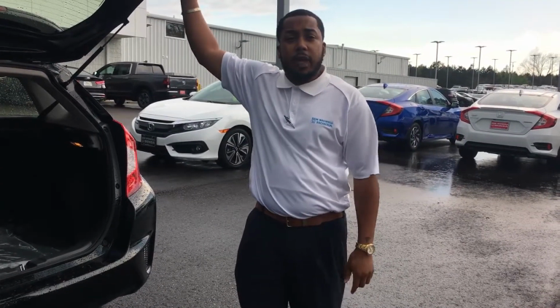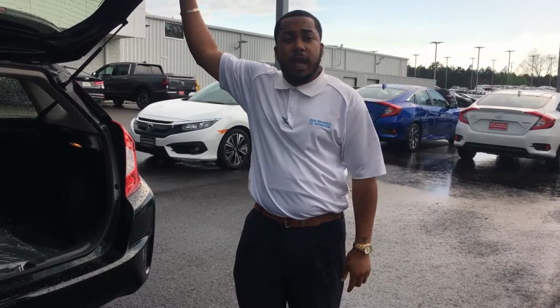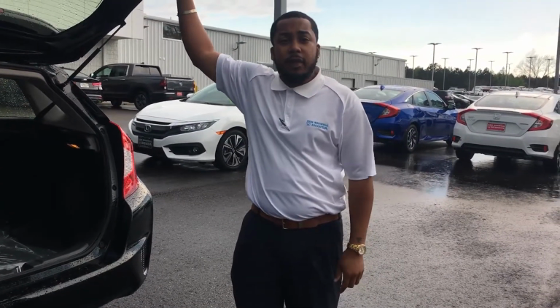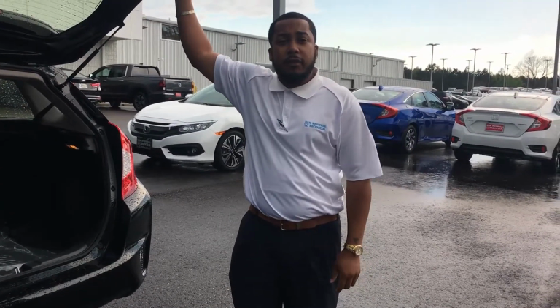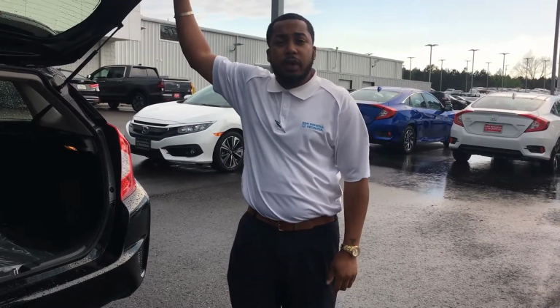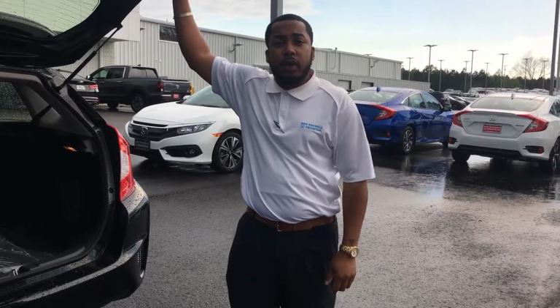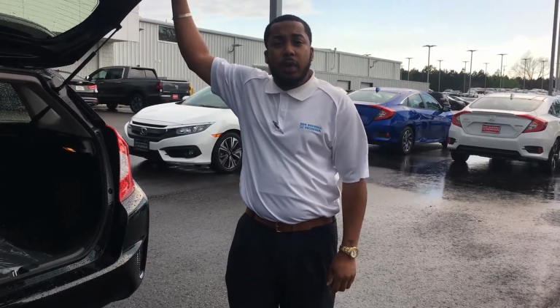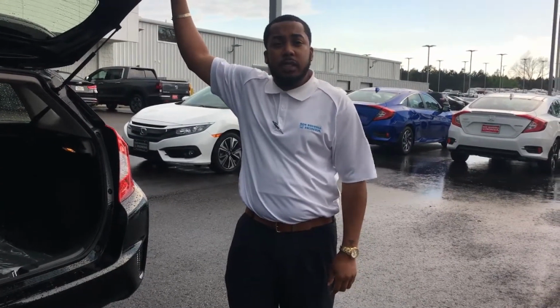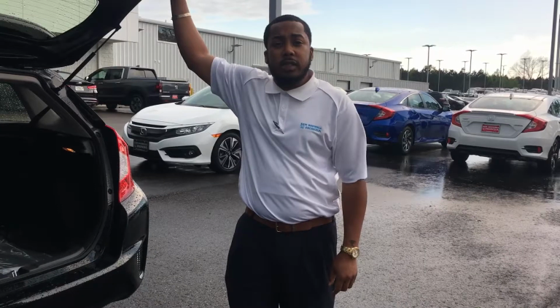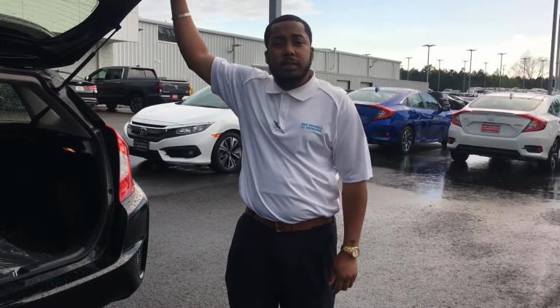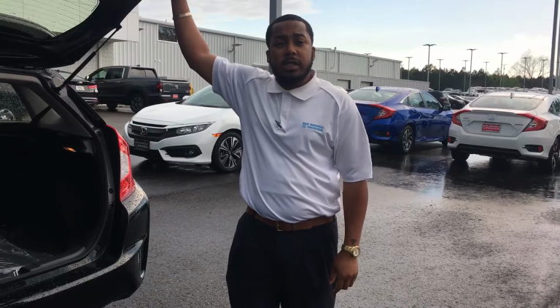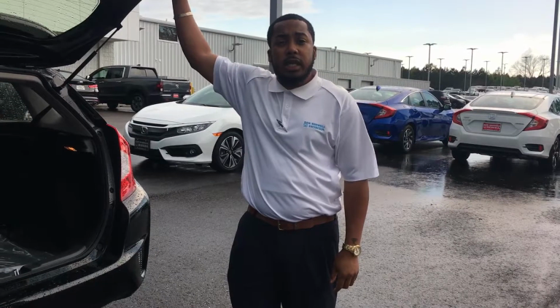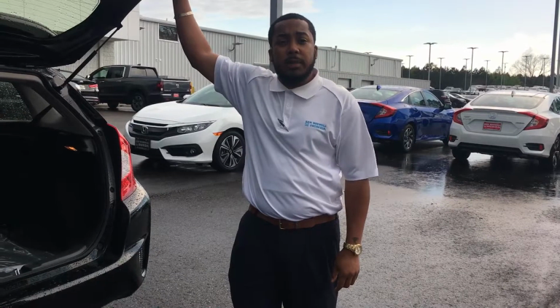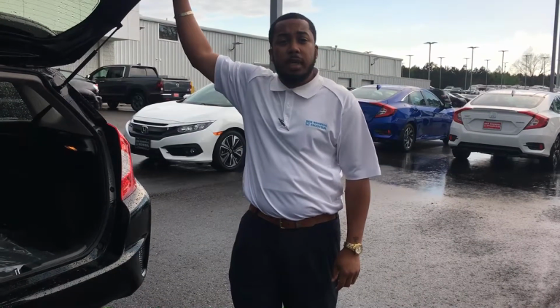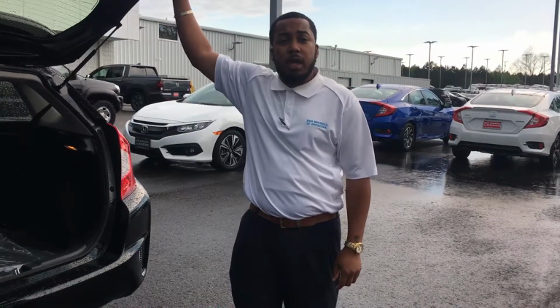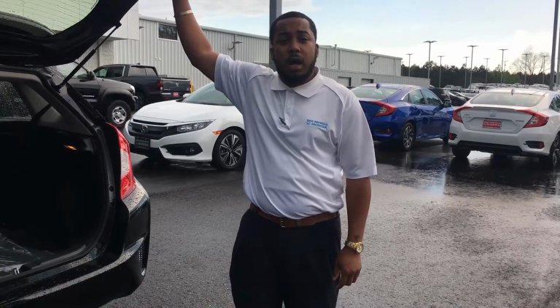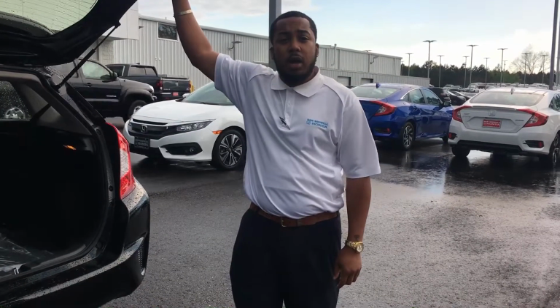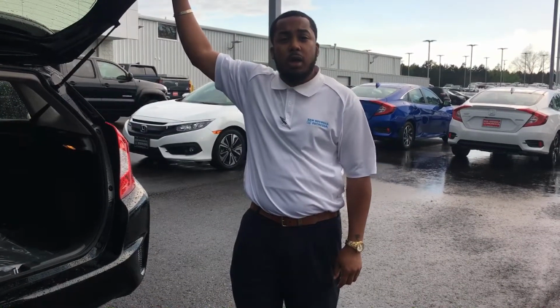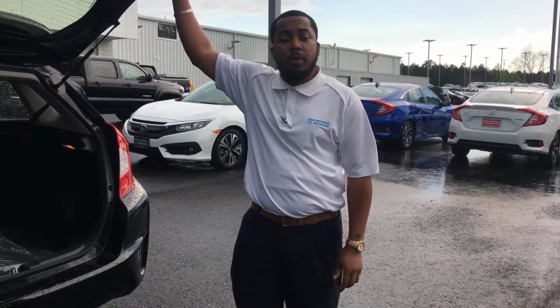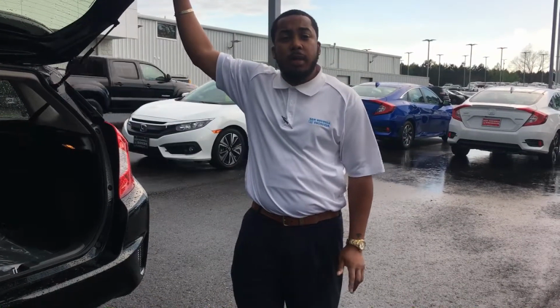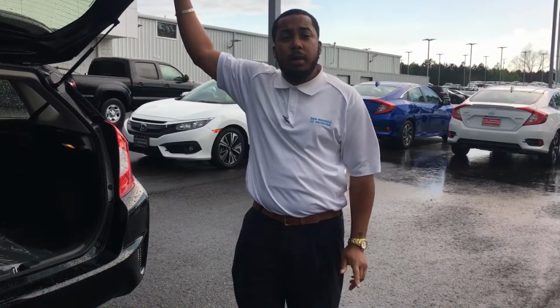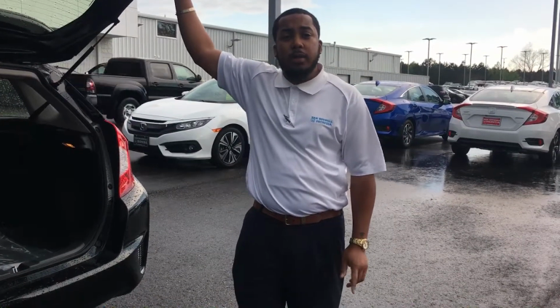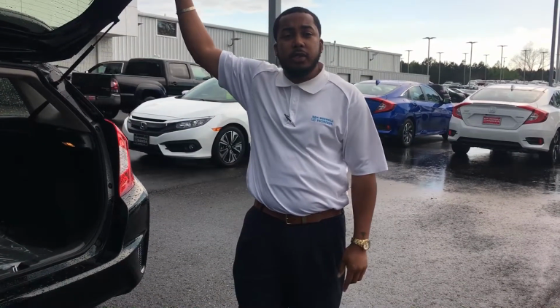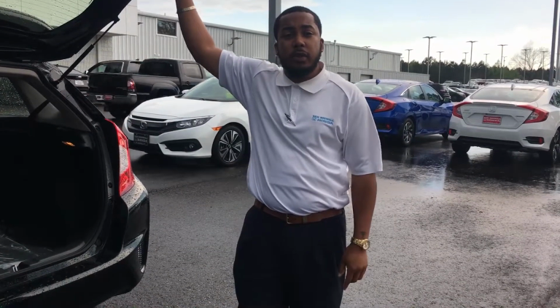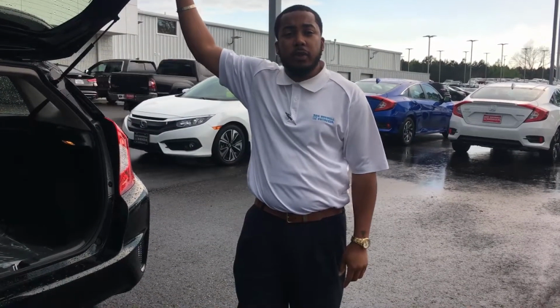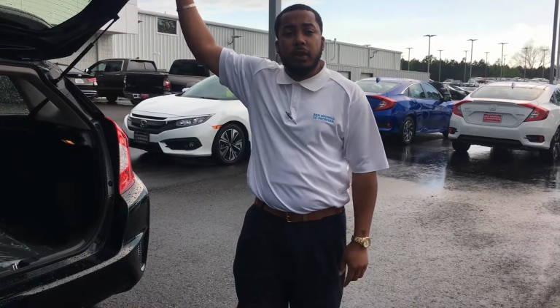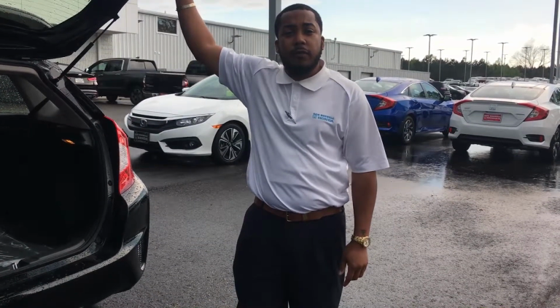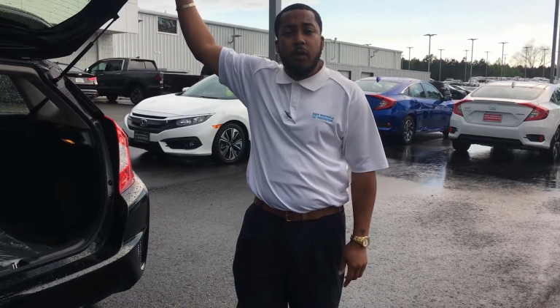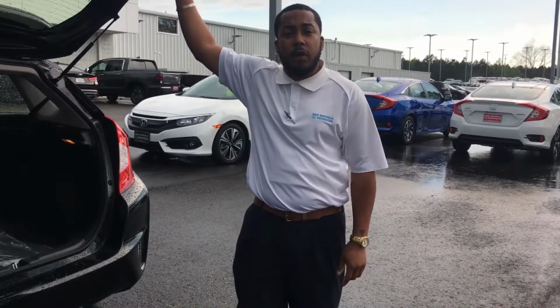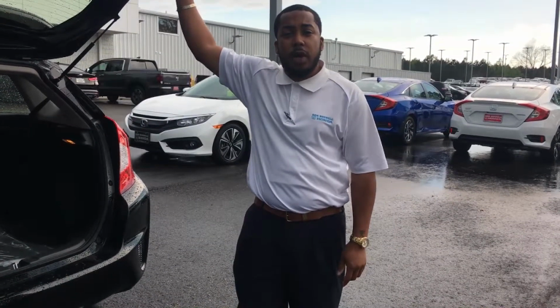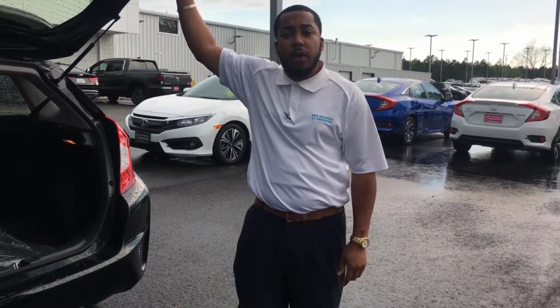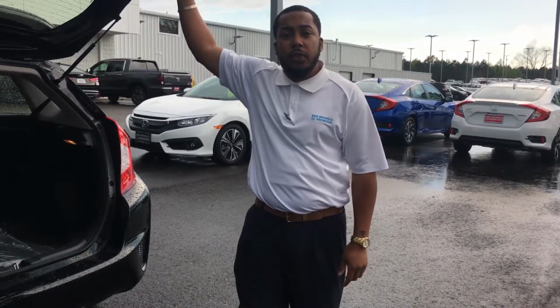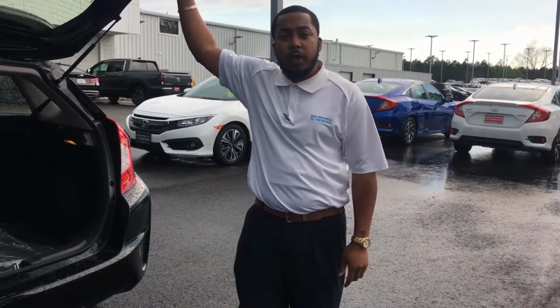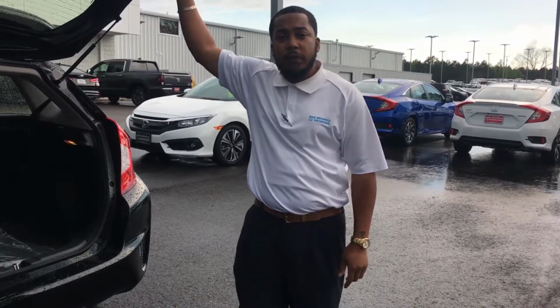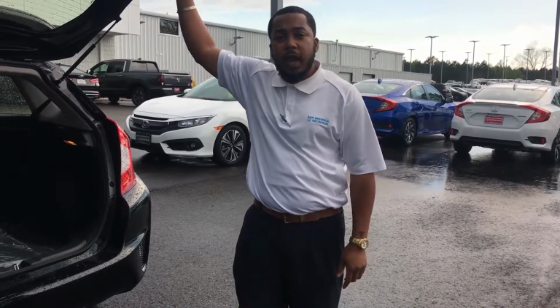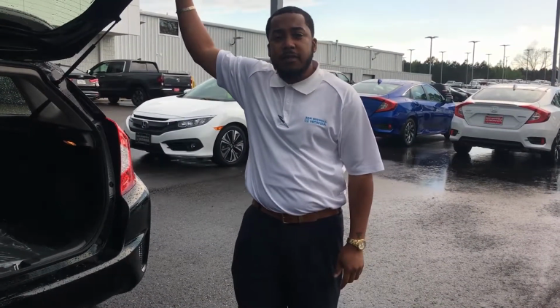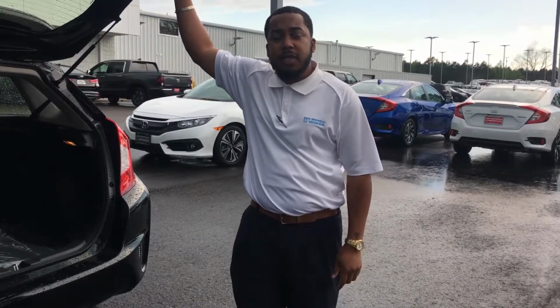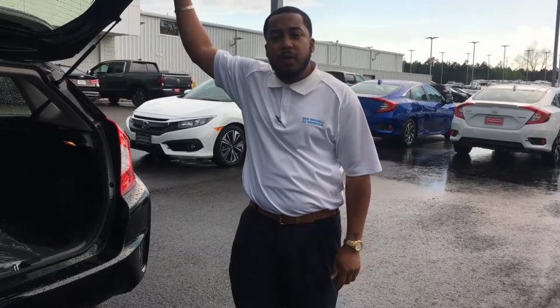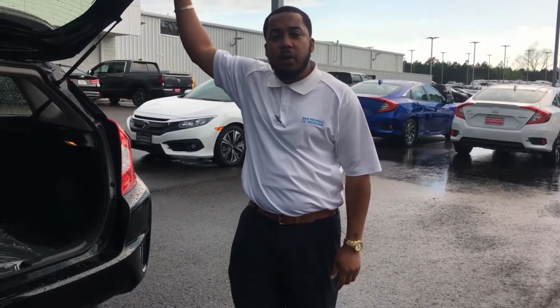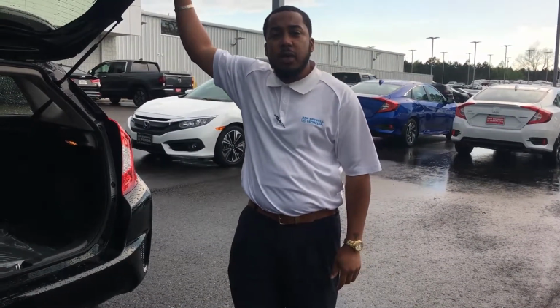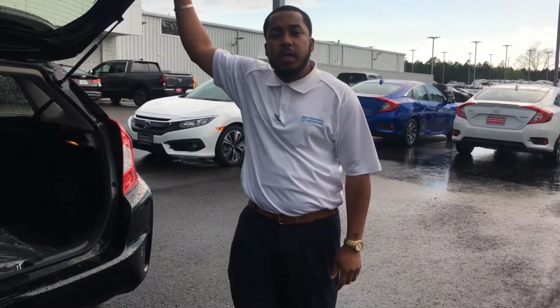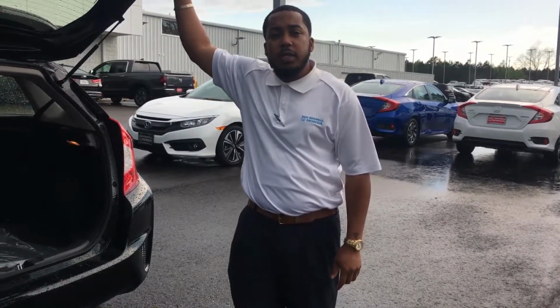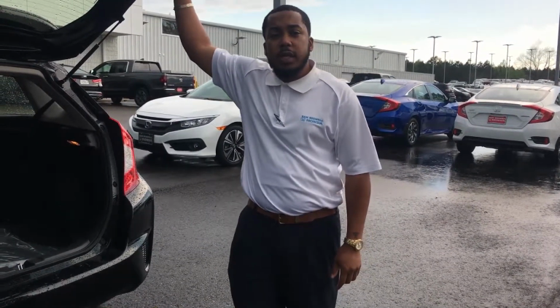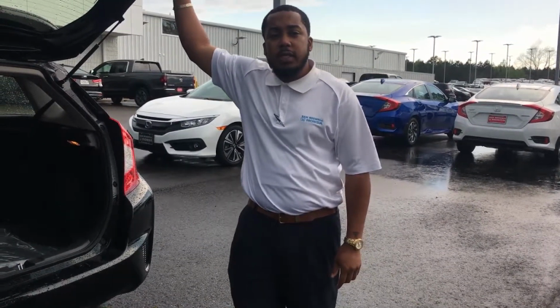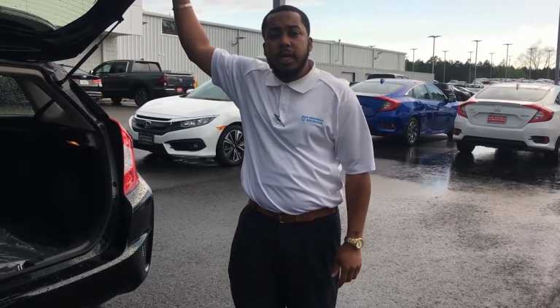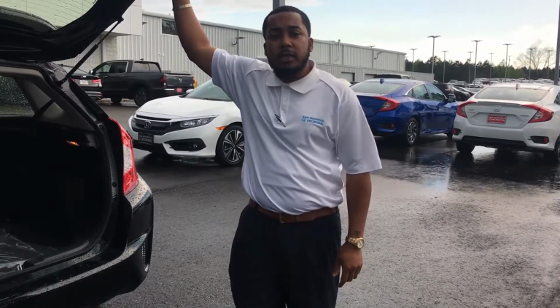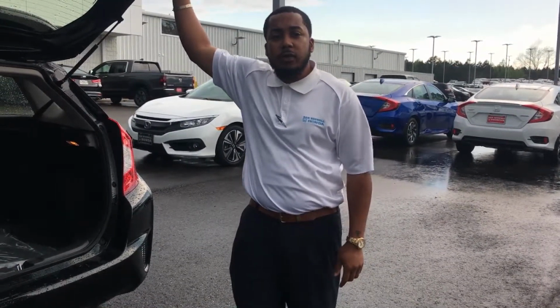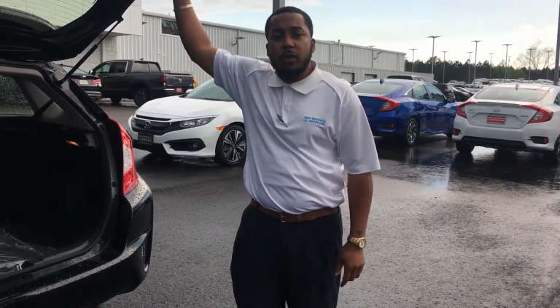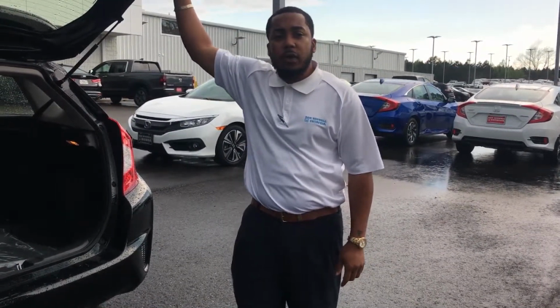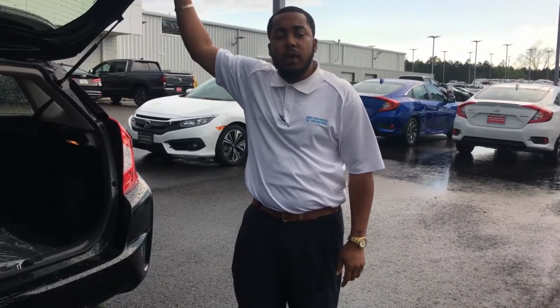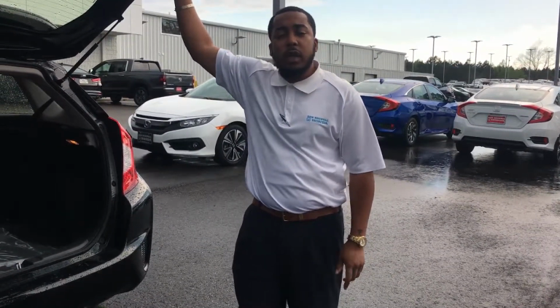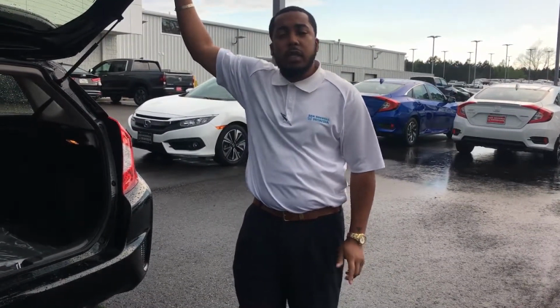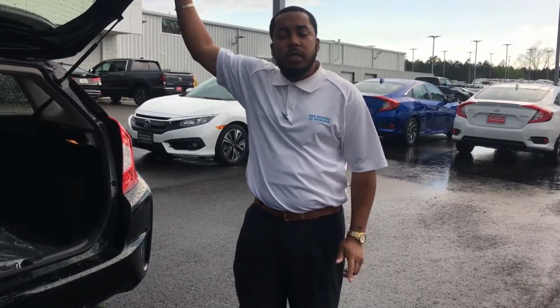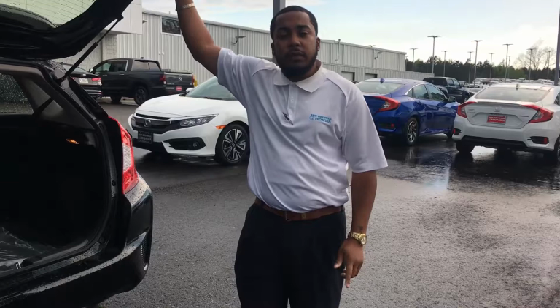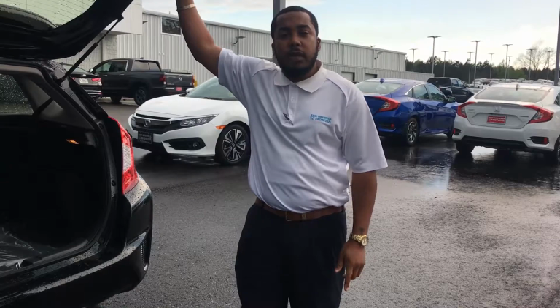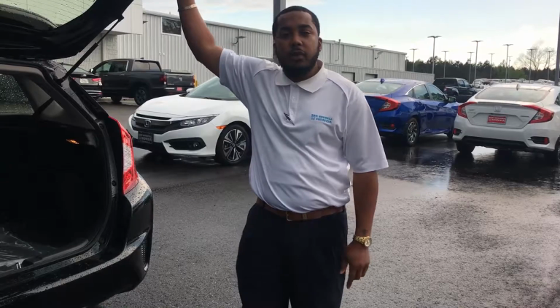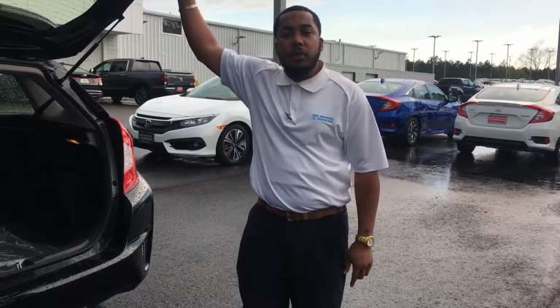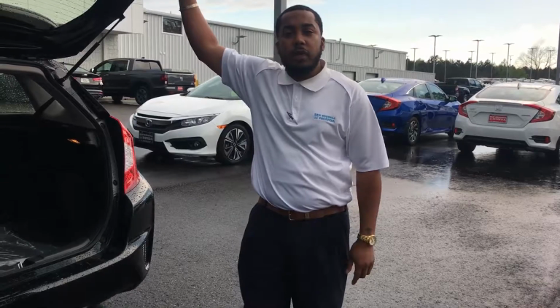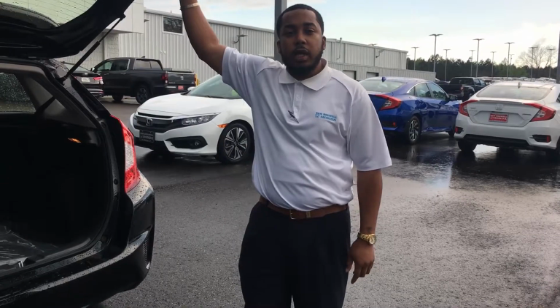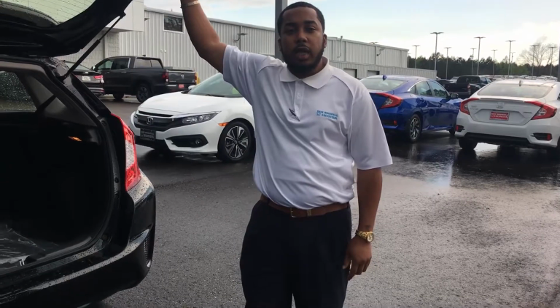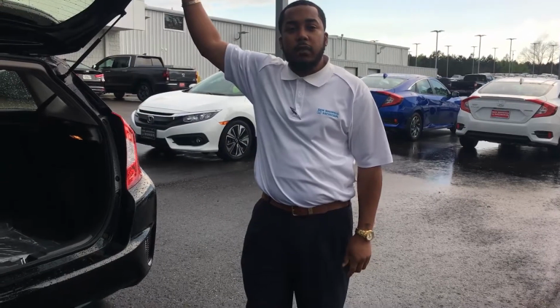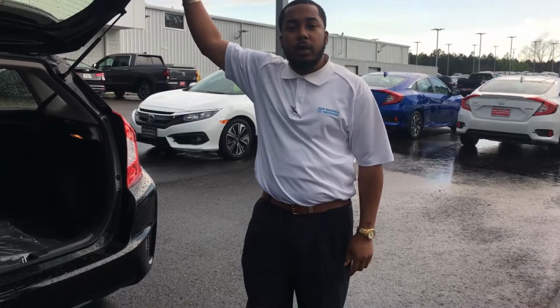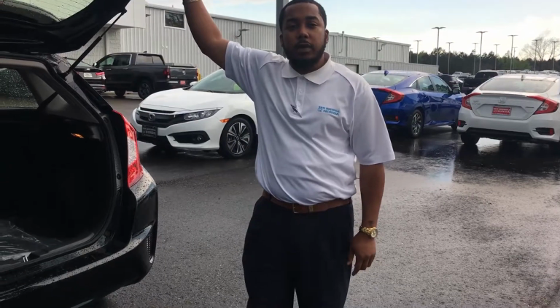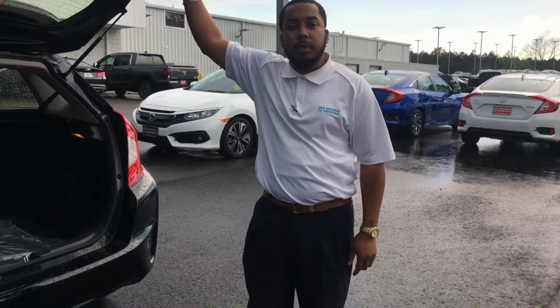If you have any further questions, please give me a call. My number is 334-350-6824. Definitely looking forward to hearing from you.